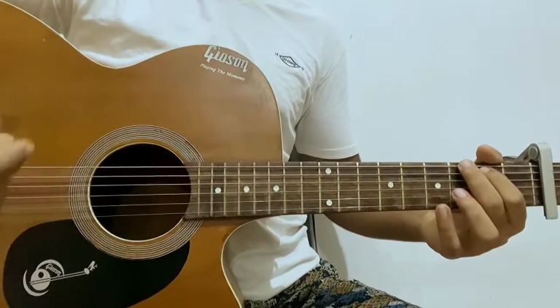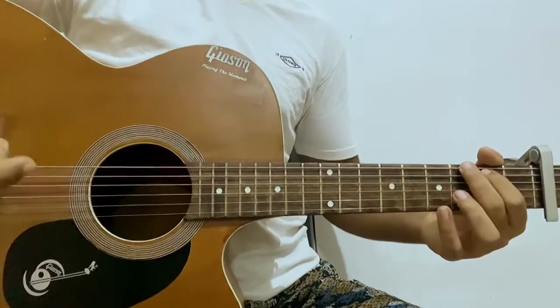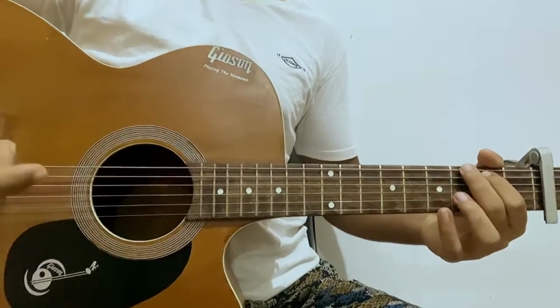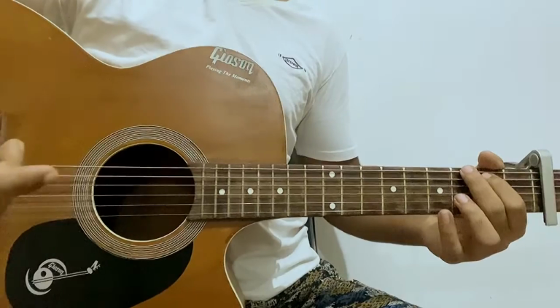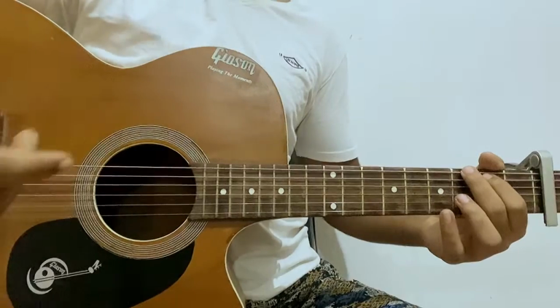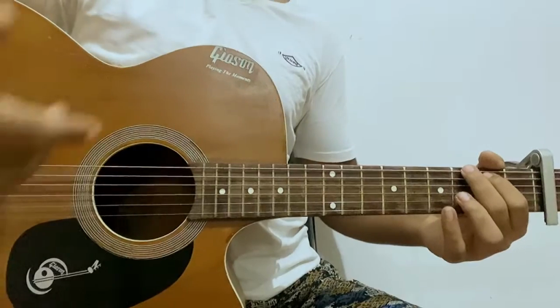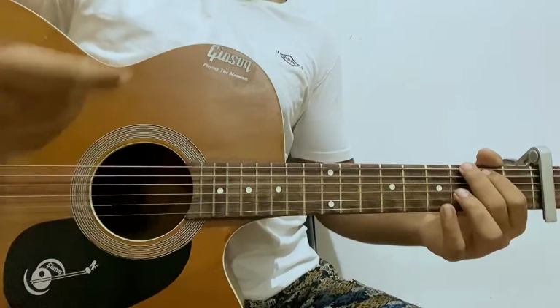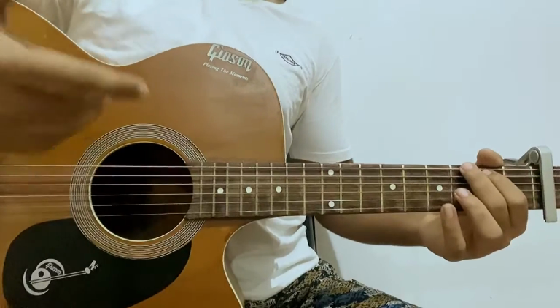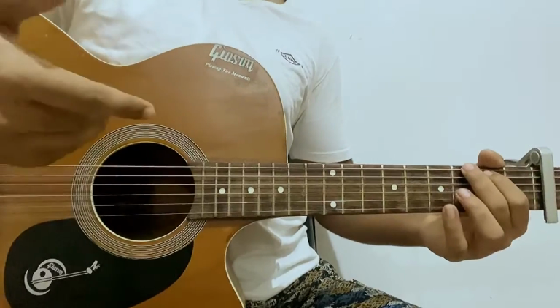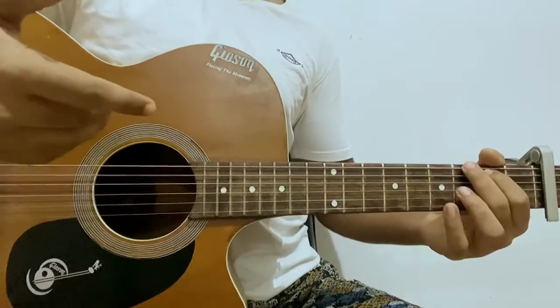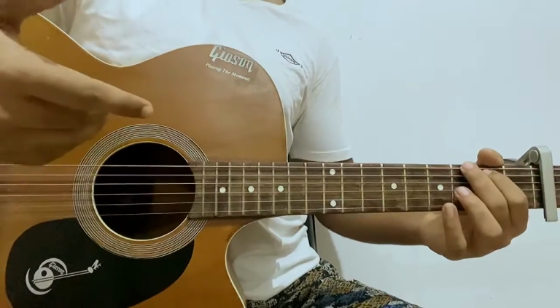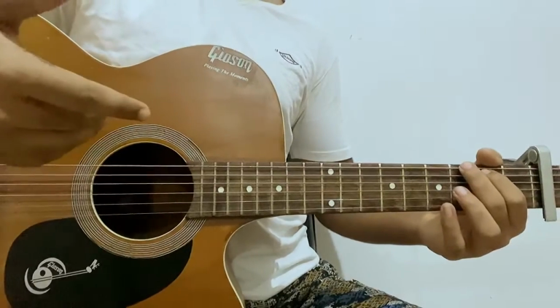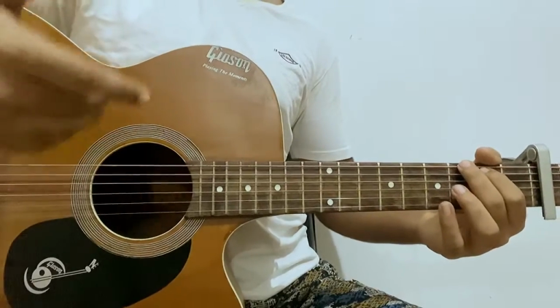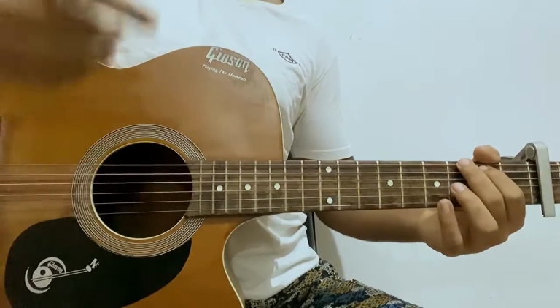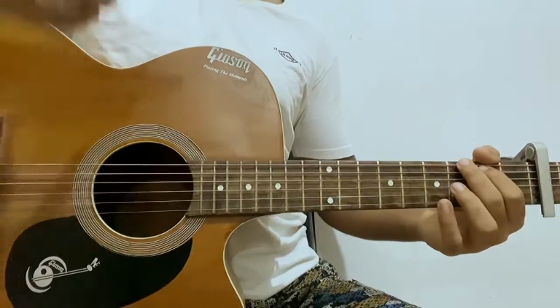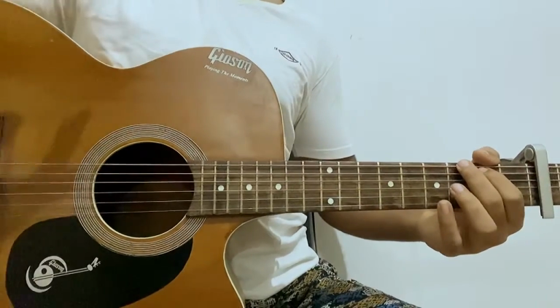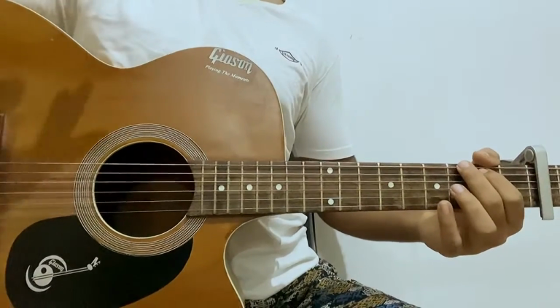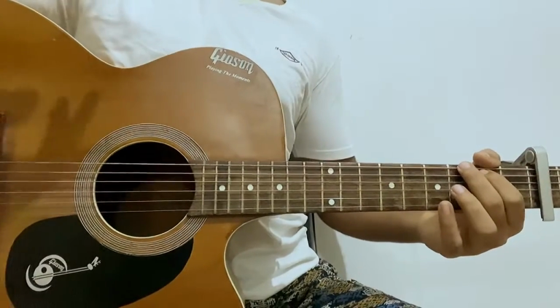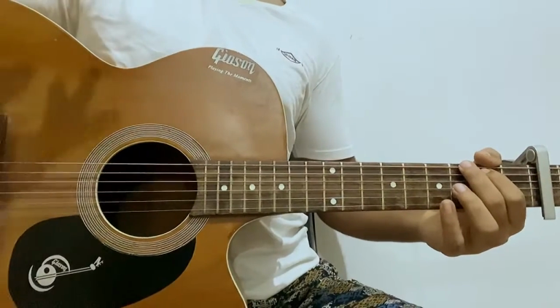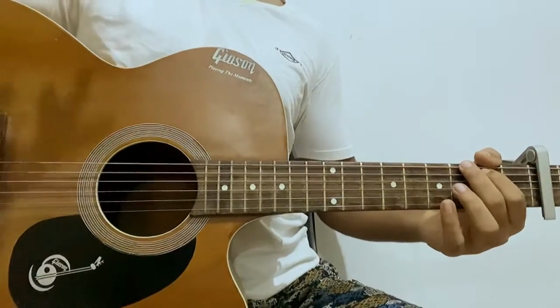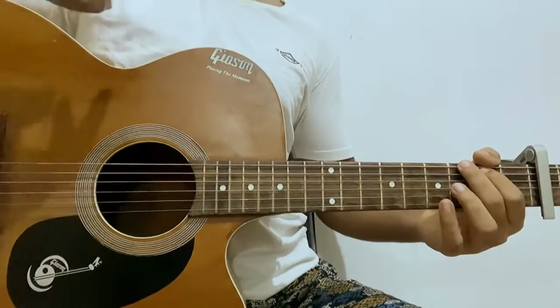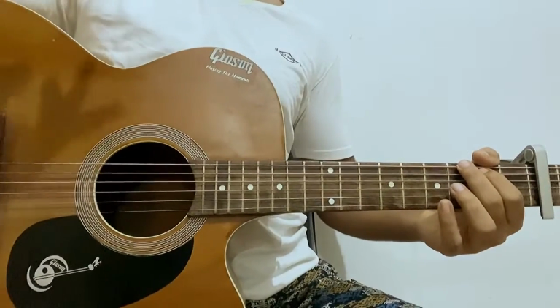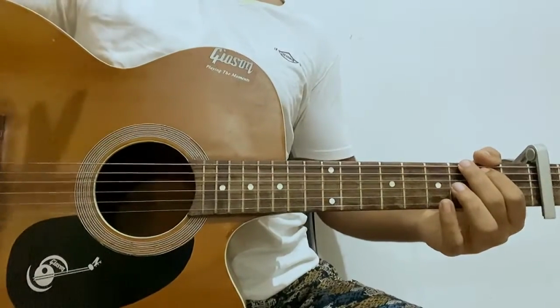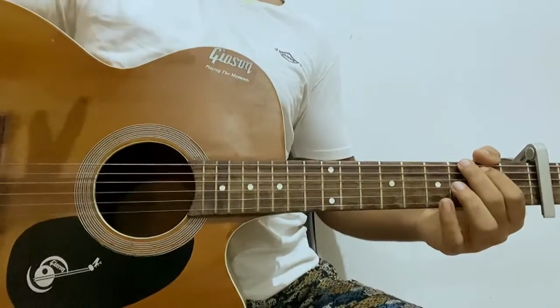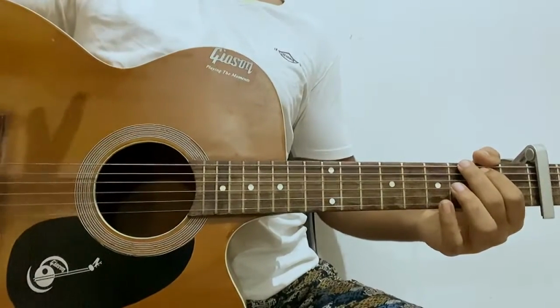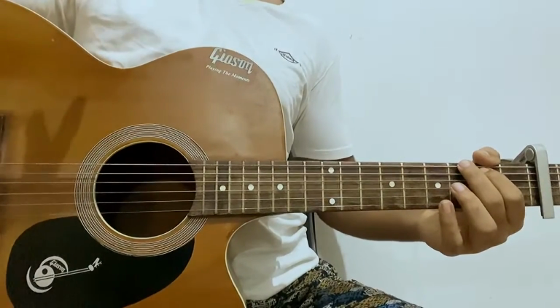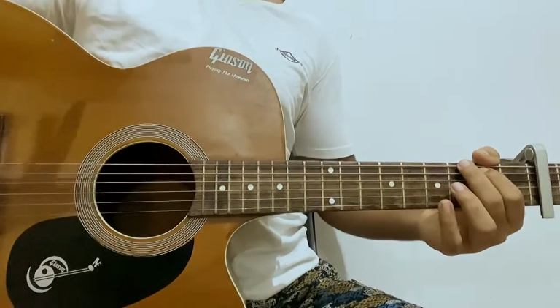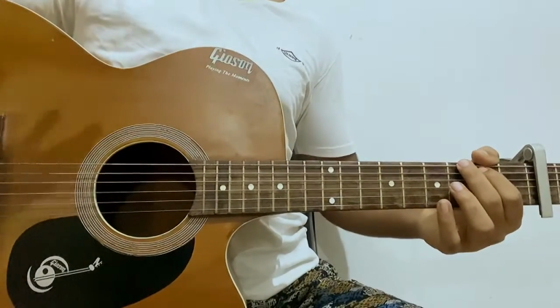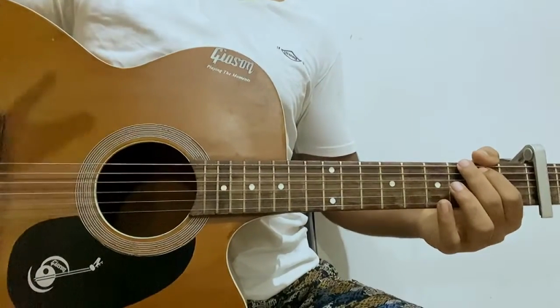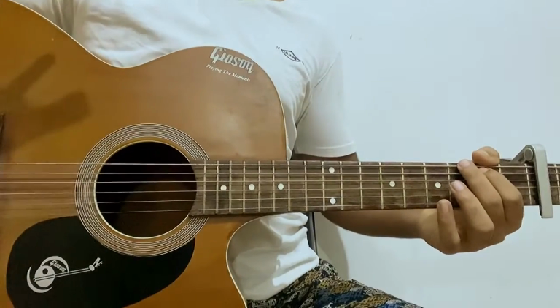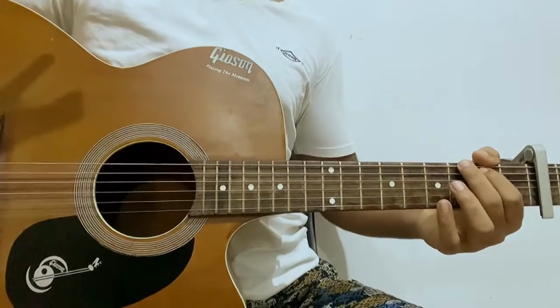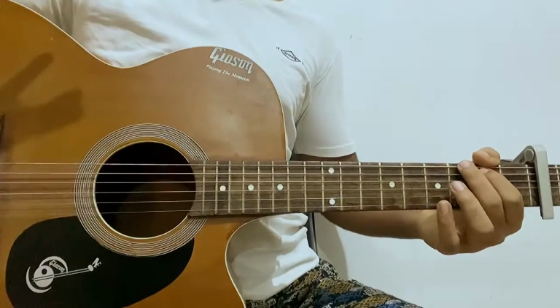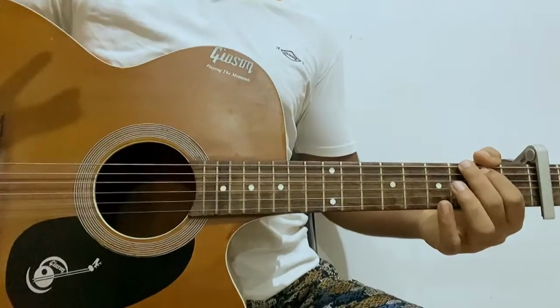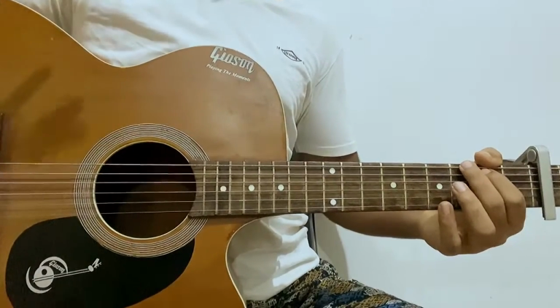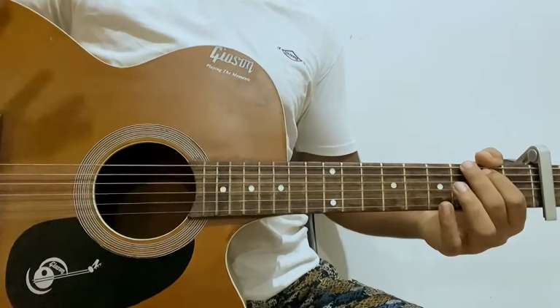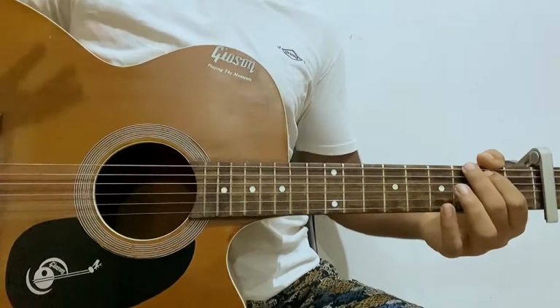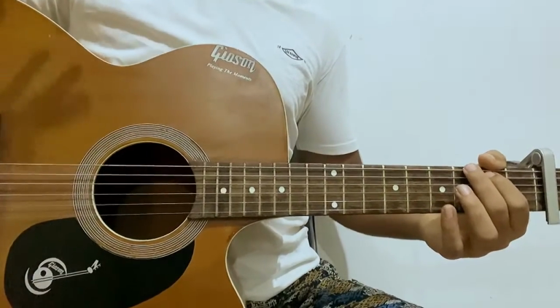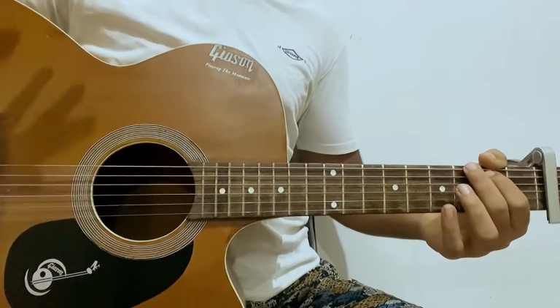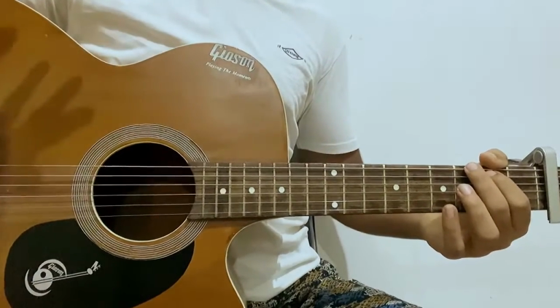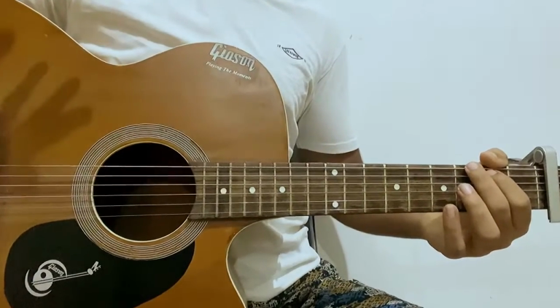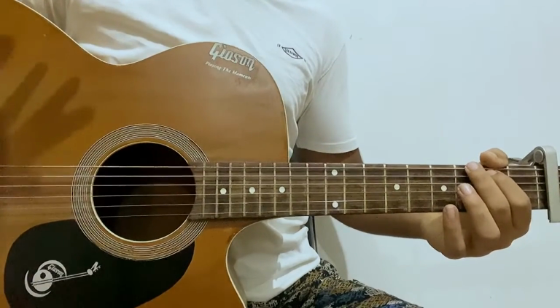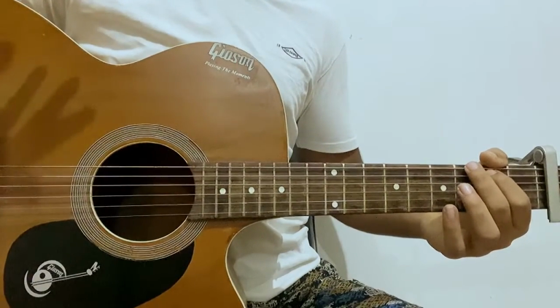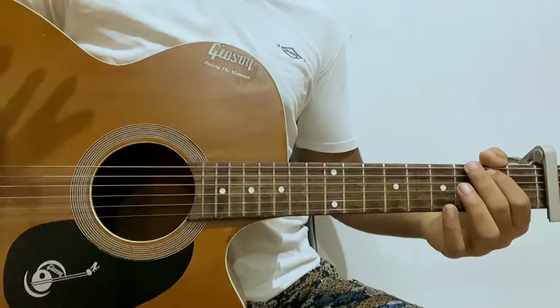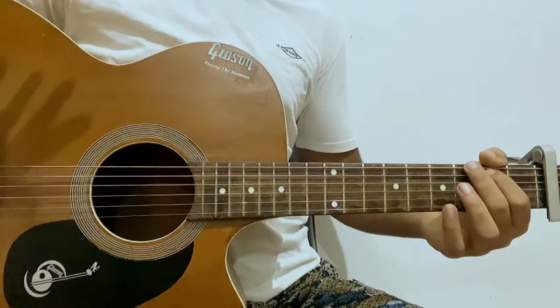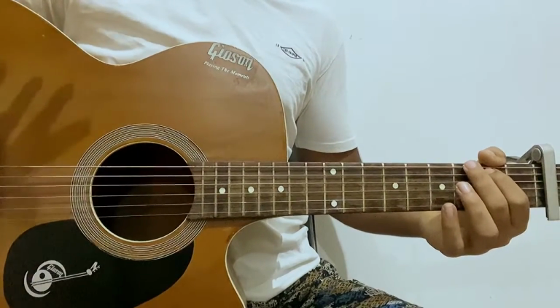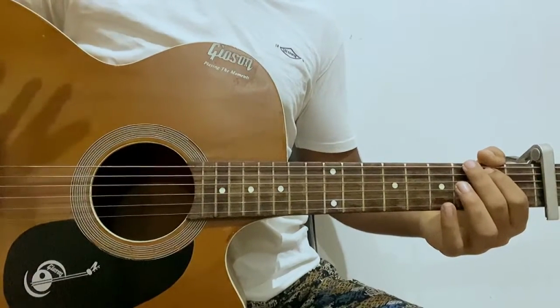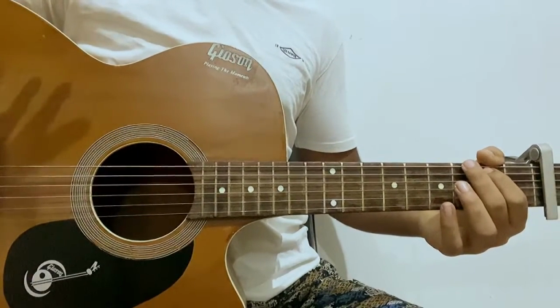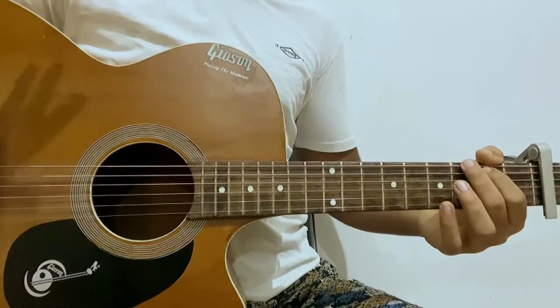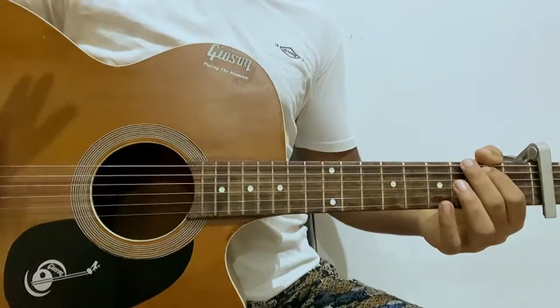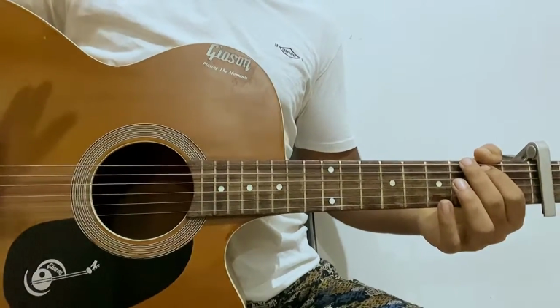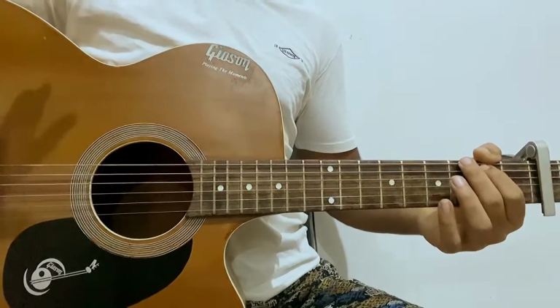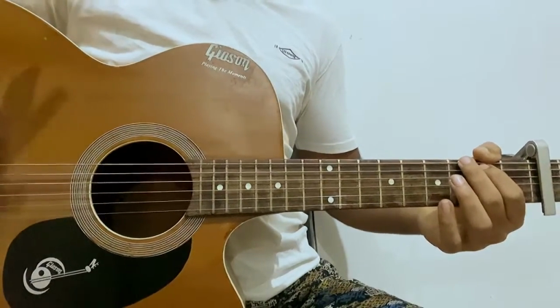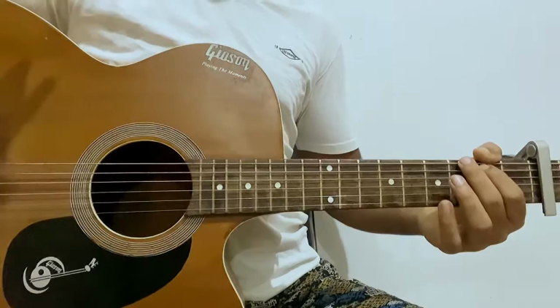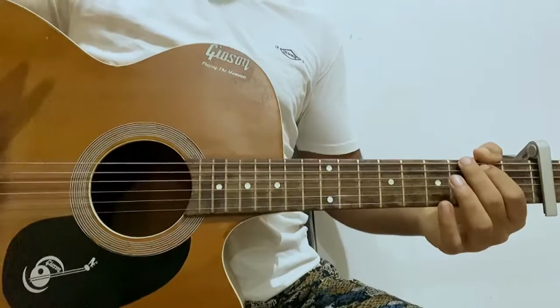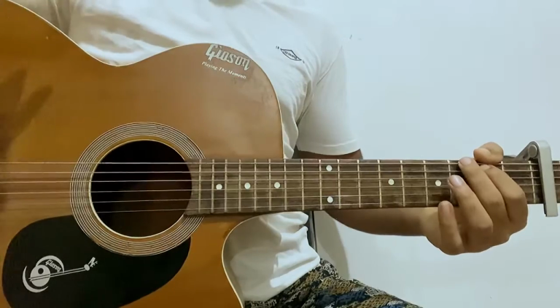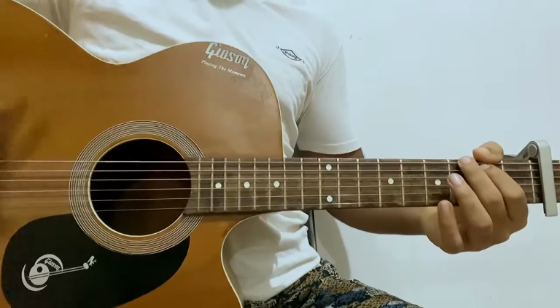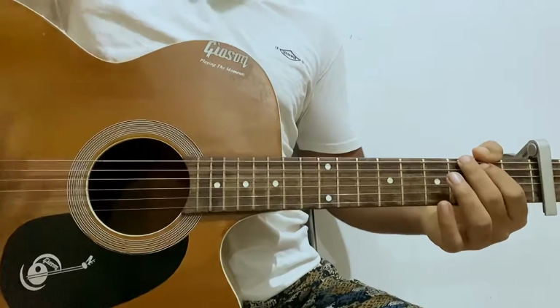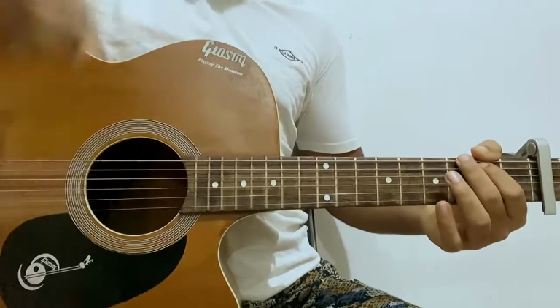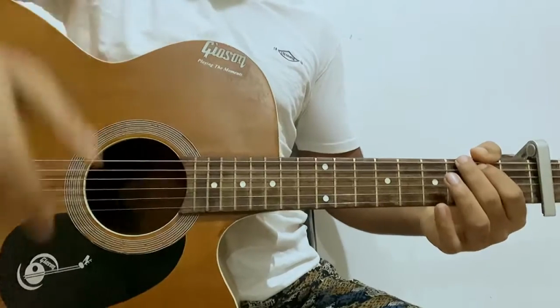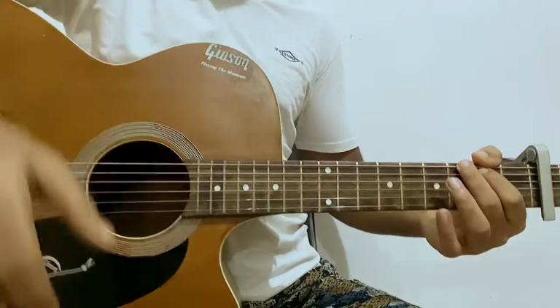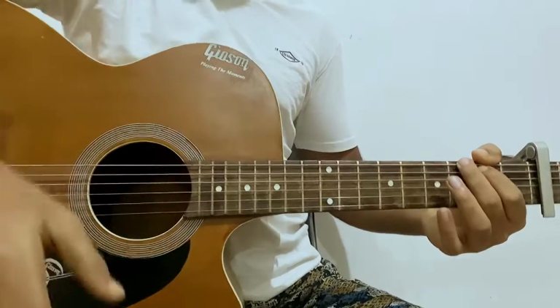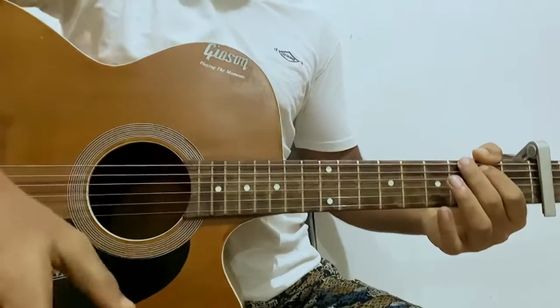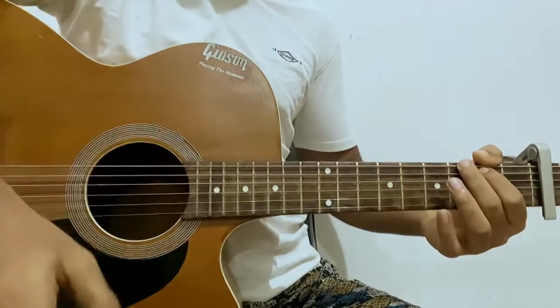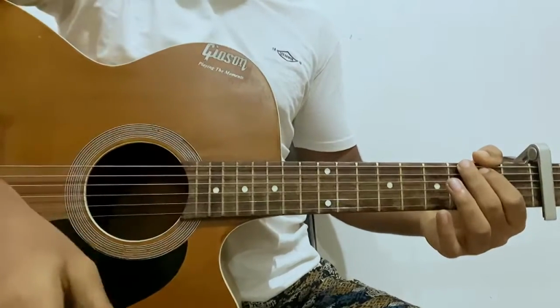That's the whole song. I hope this helped you out. Let me know what other song you want to learn. That's it, bye!